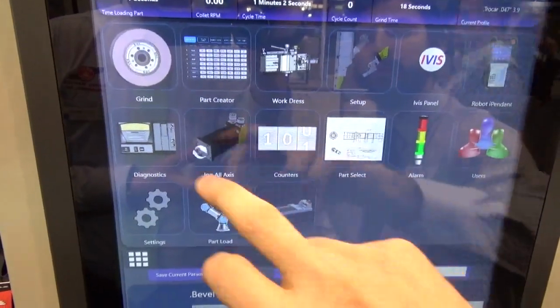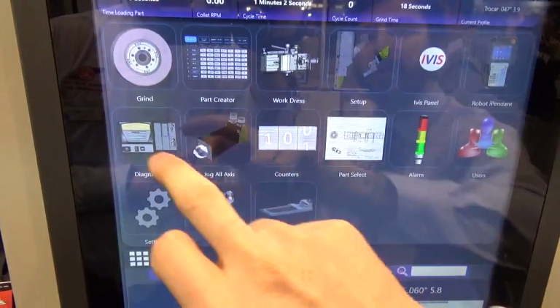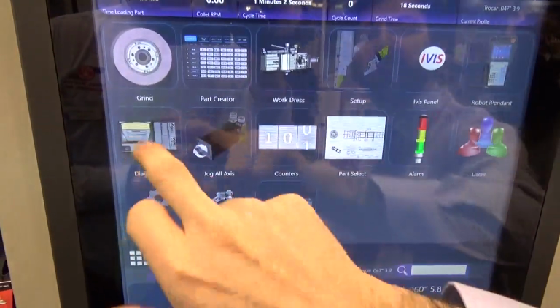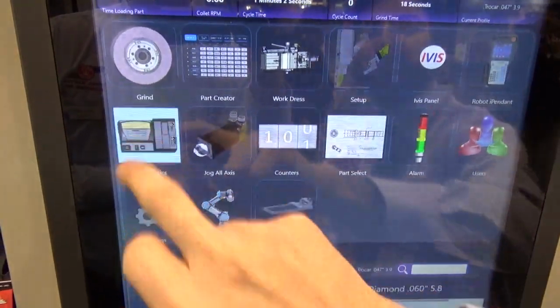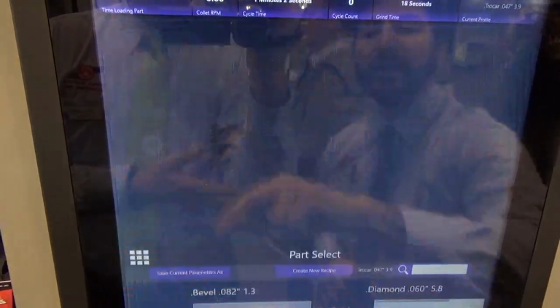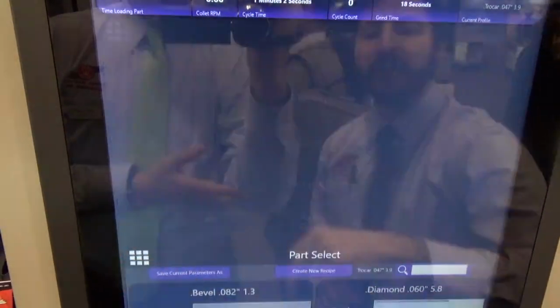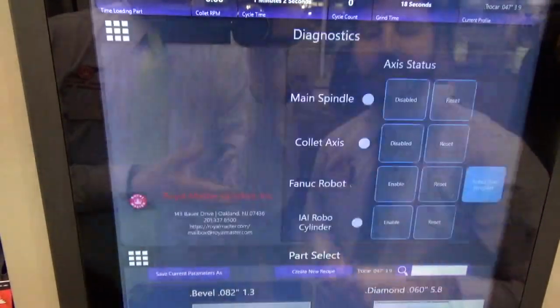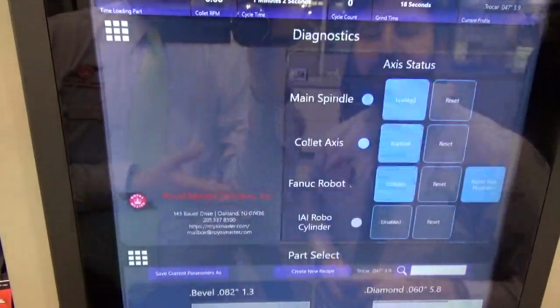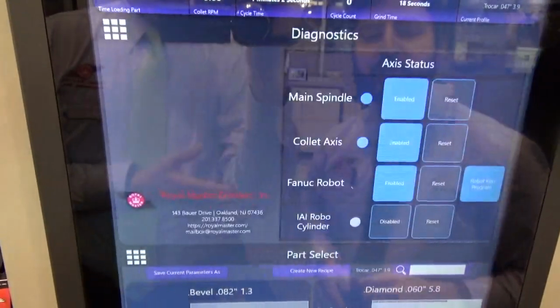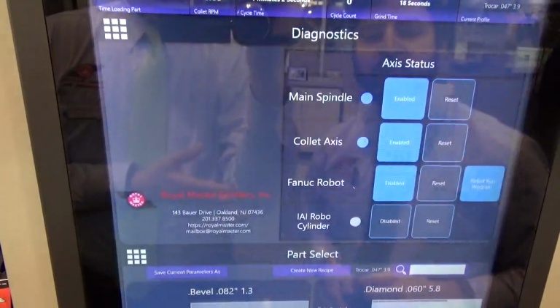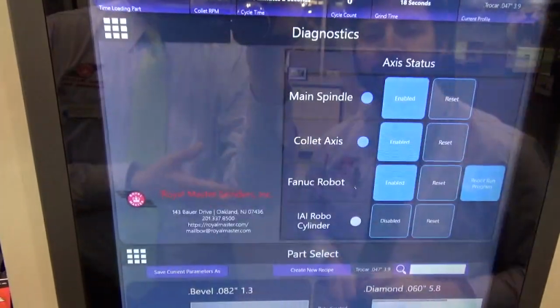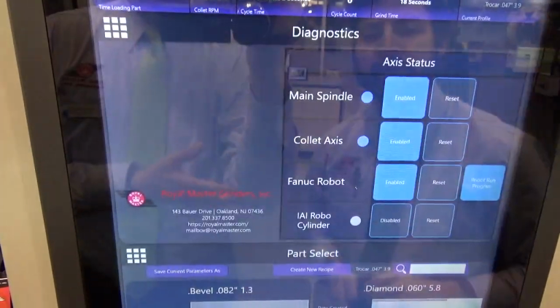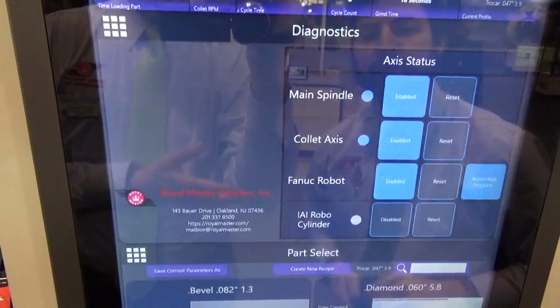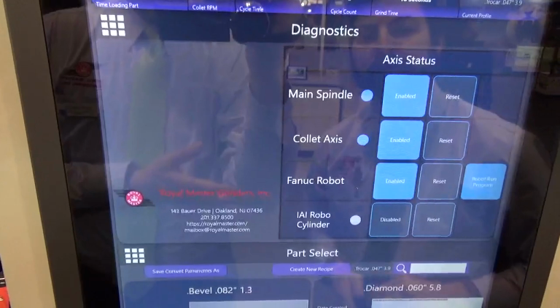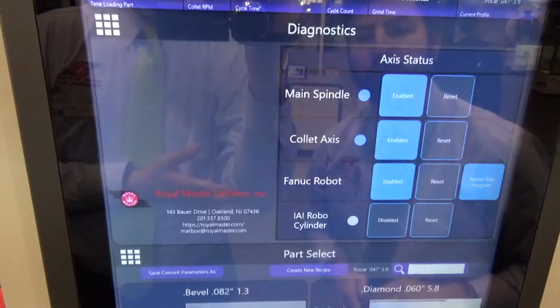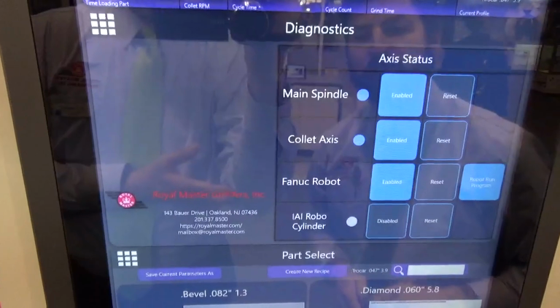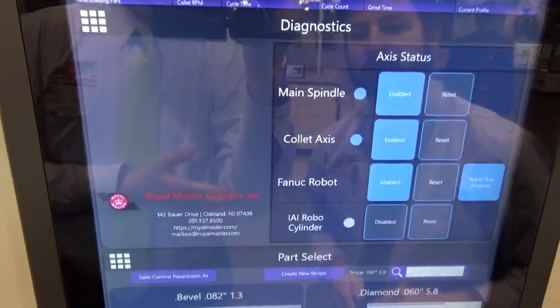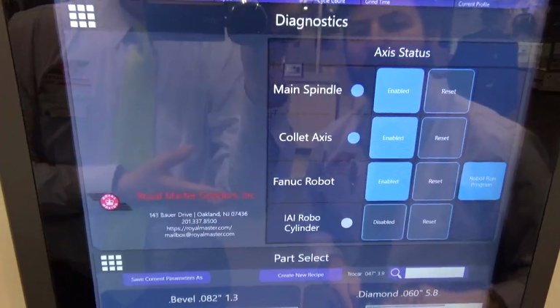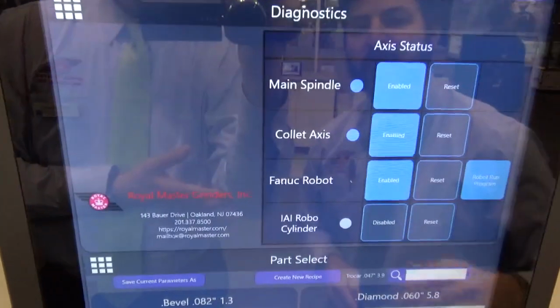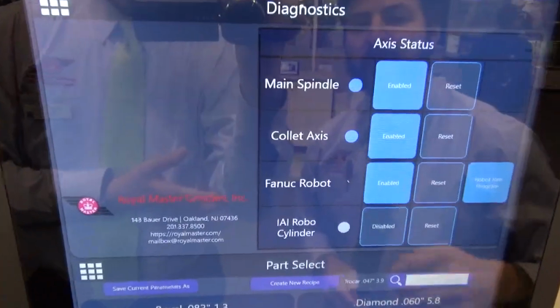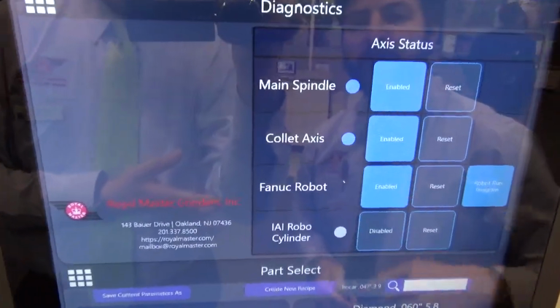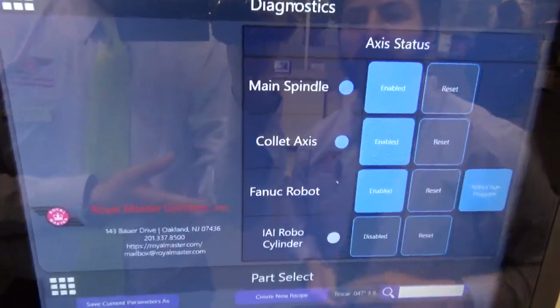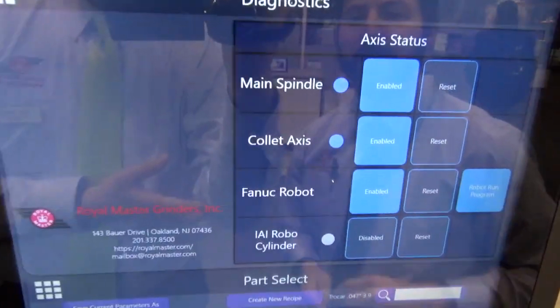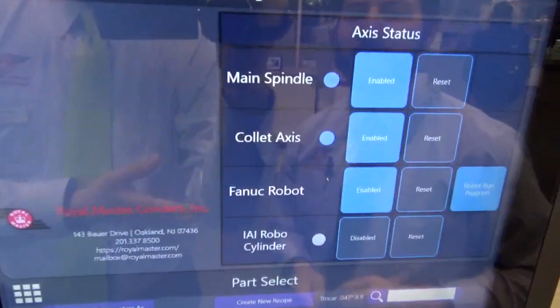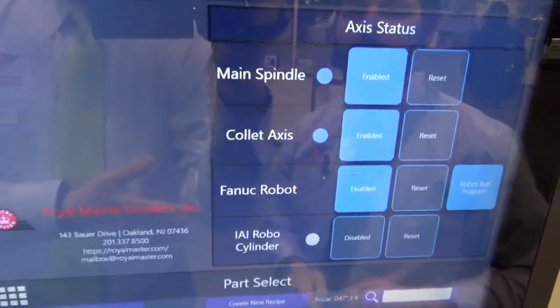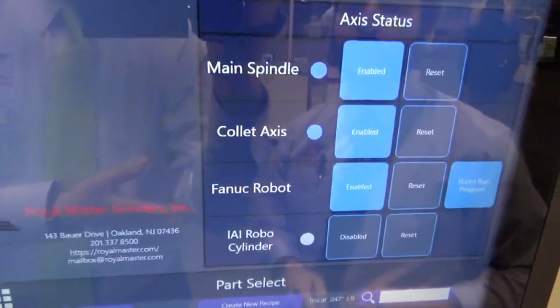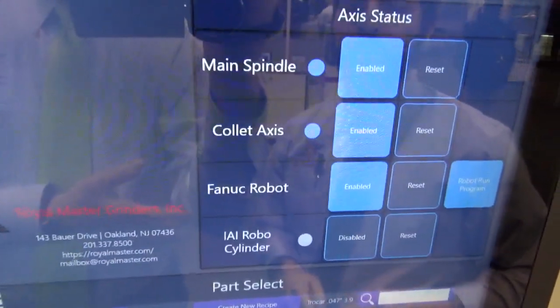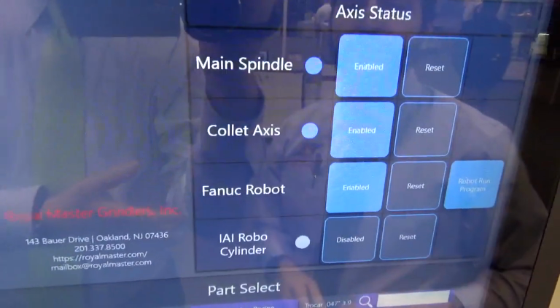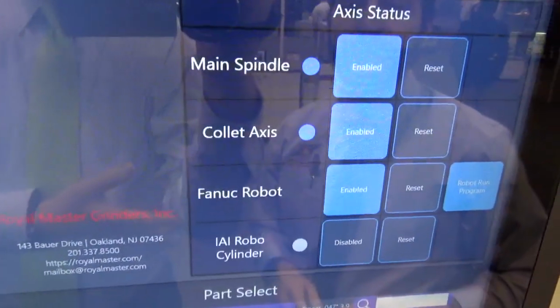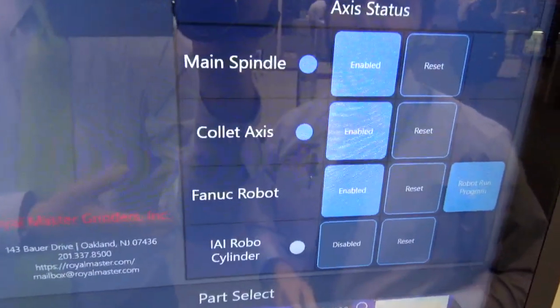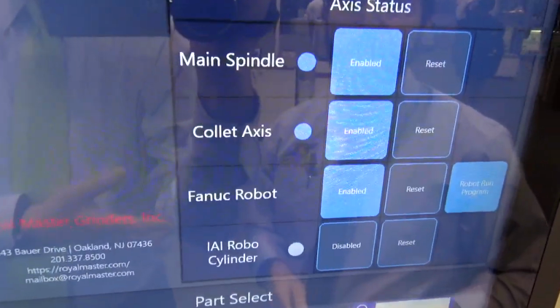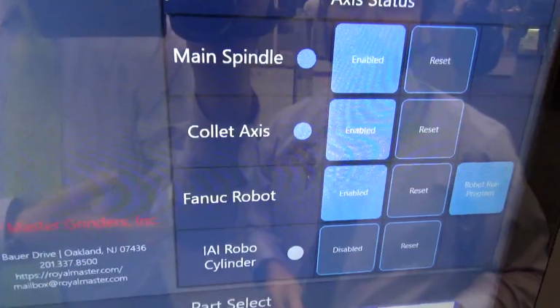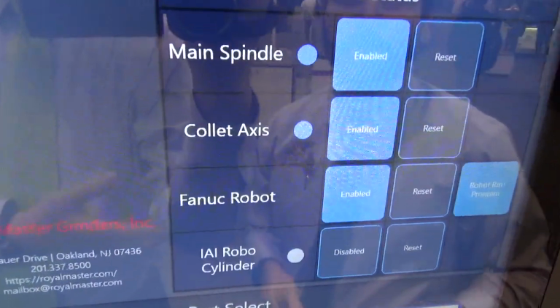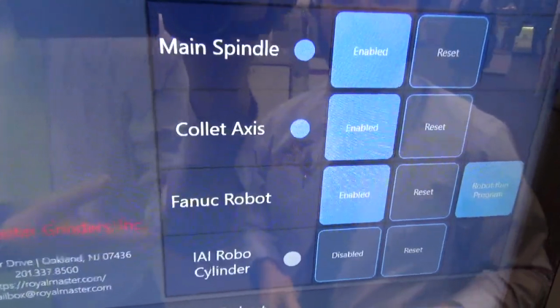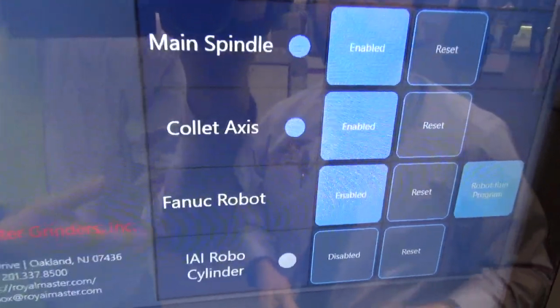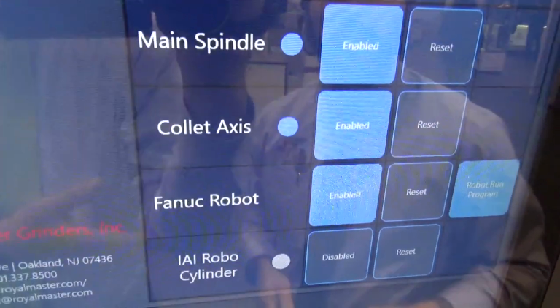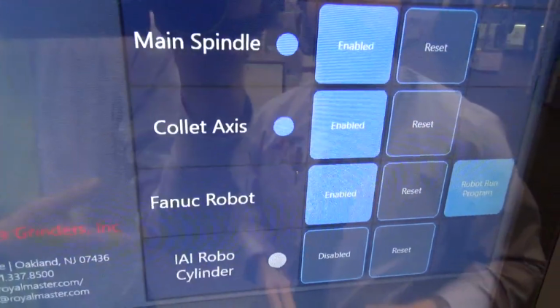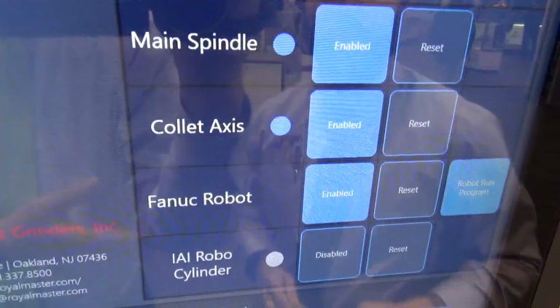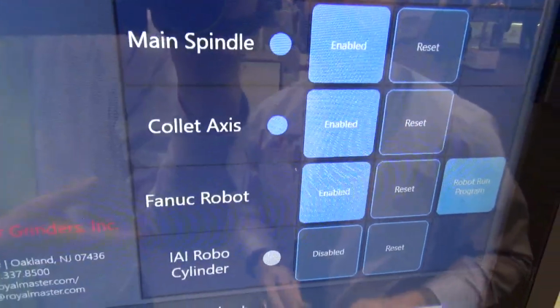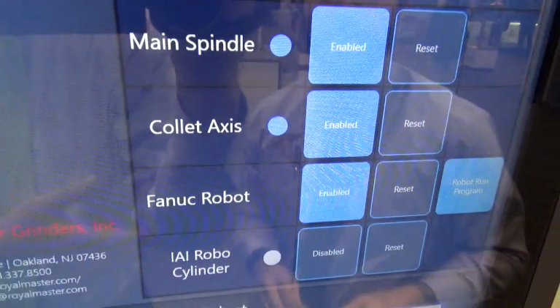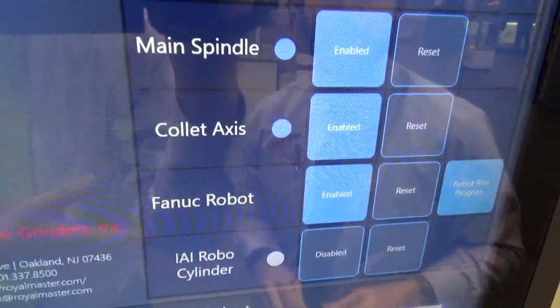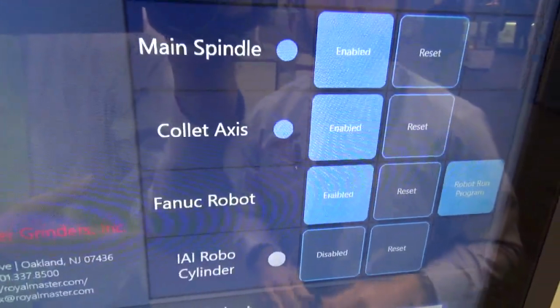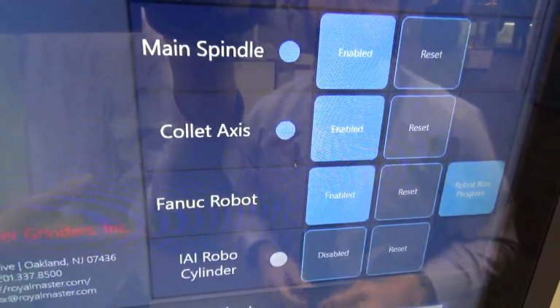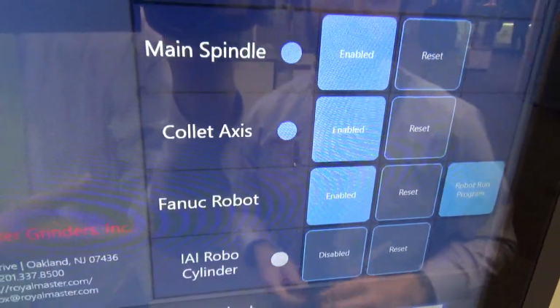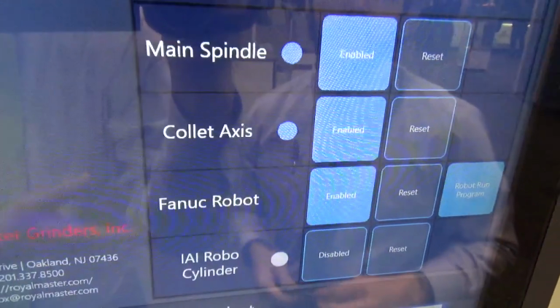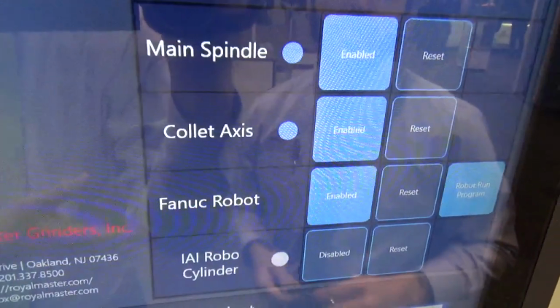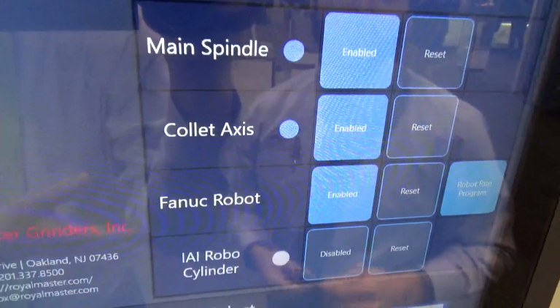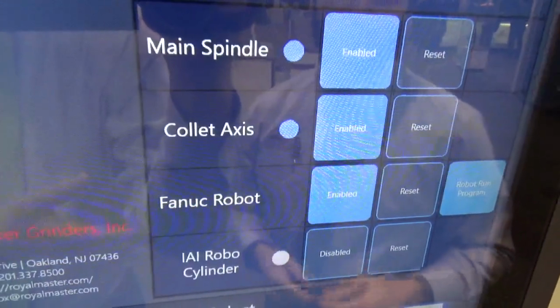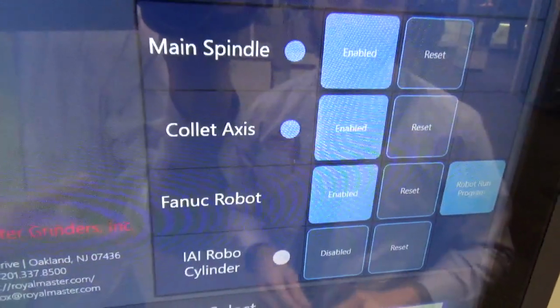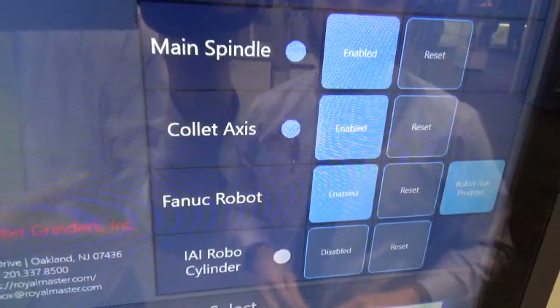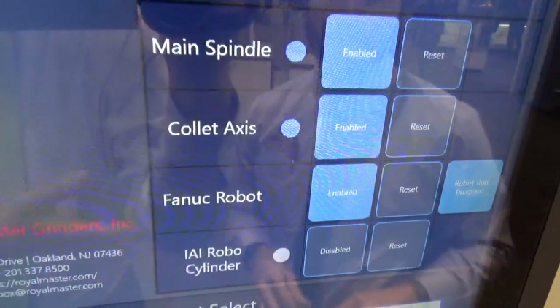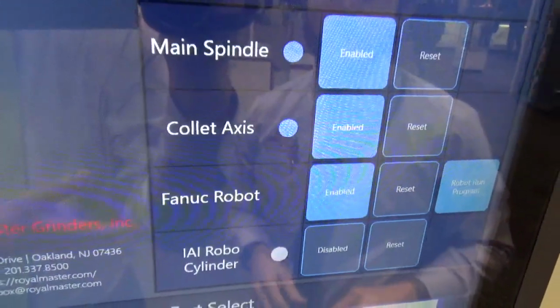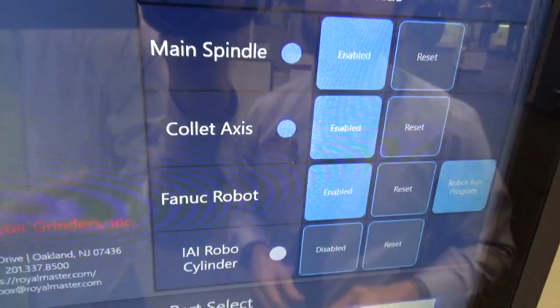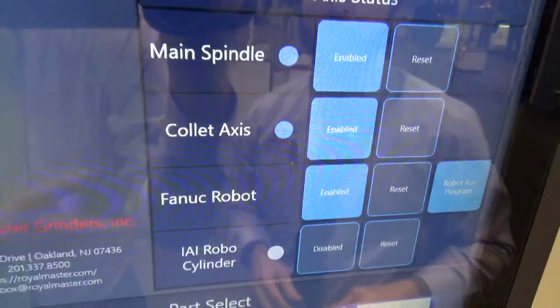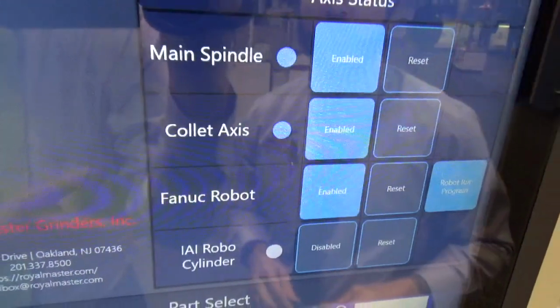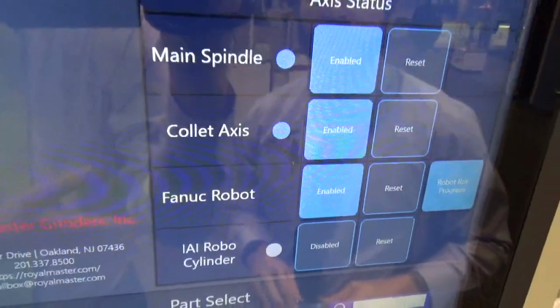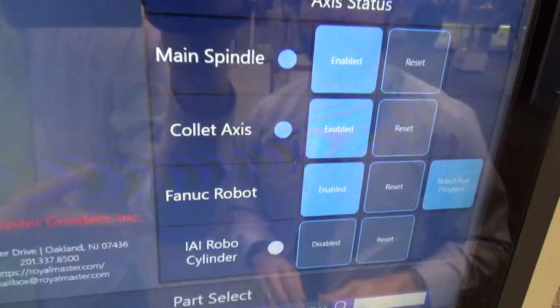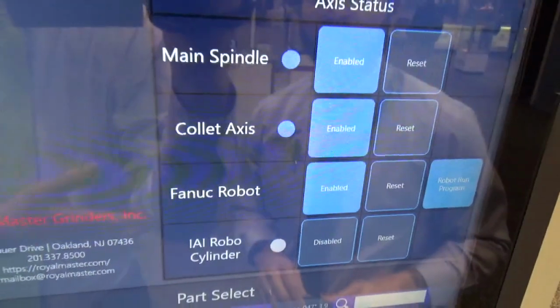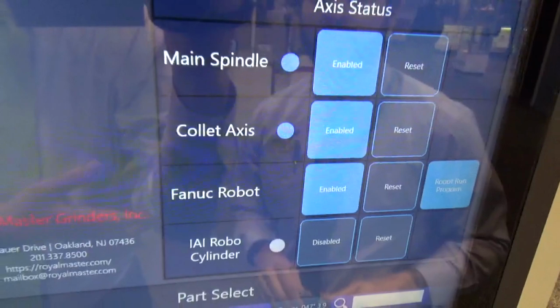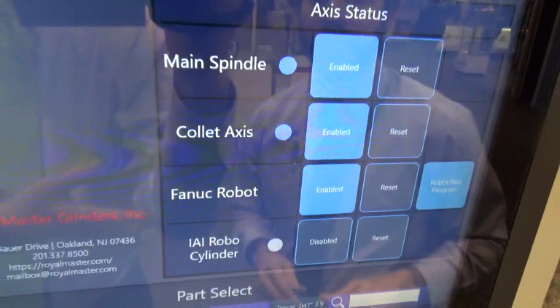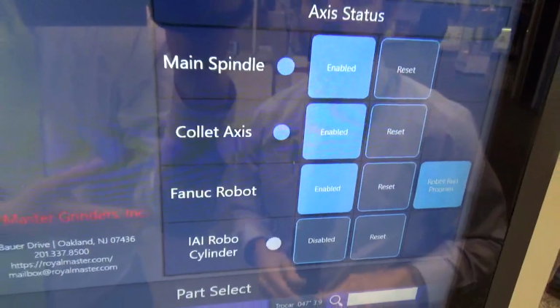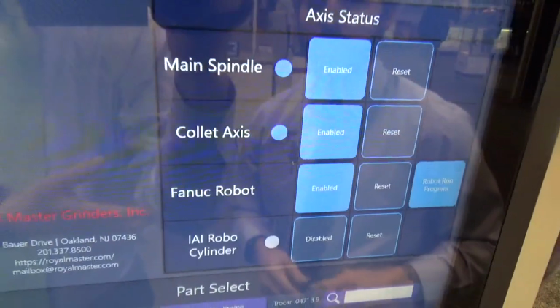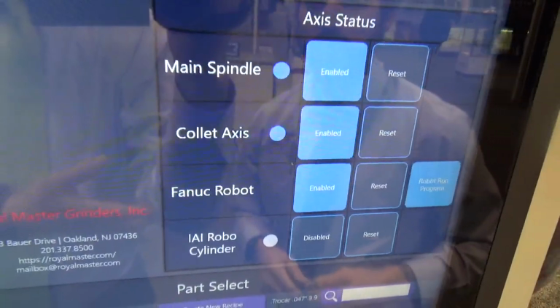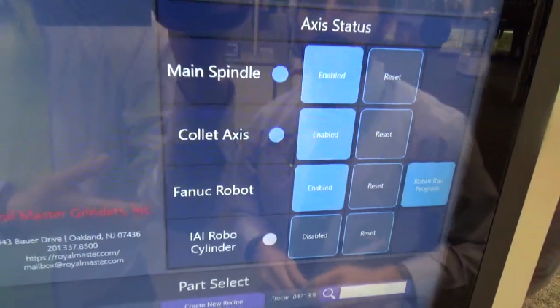The diagnostic screen is where you can enable and disable the spindle, the collet, and the robot.